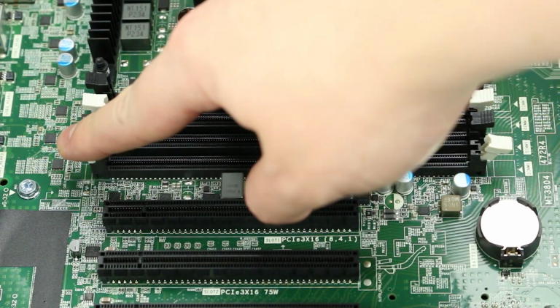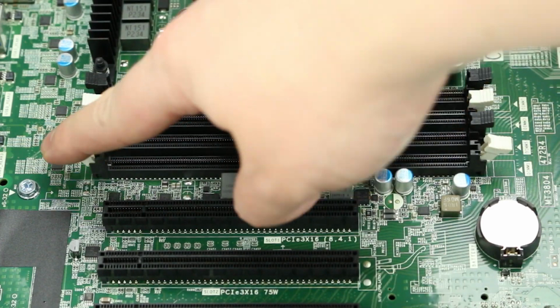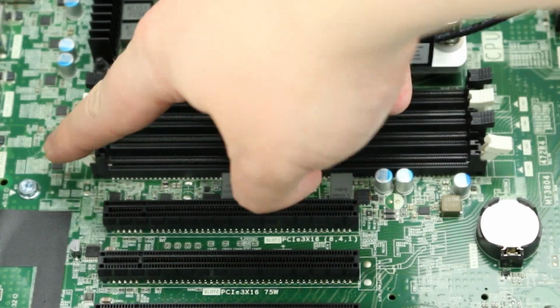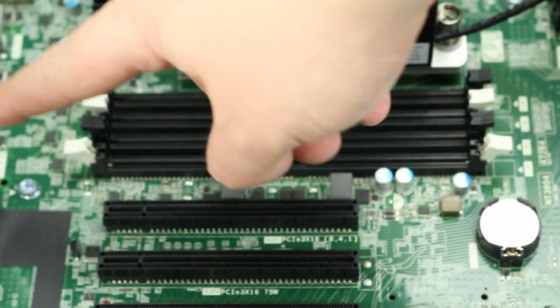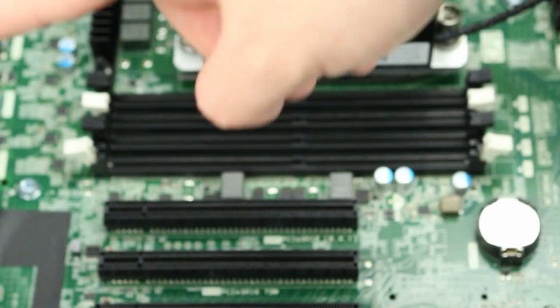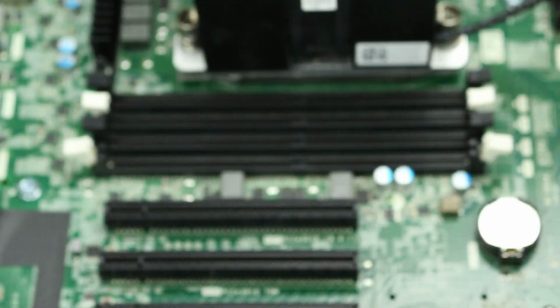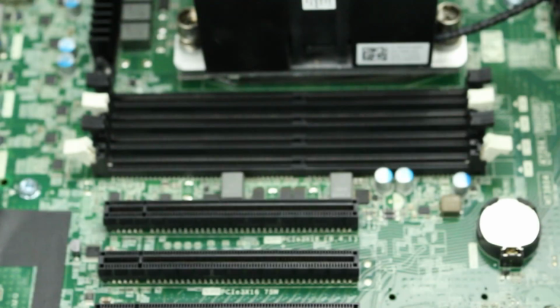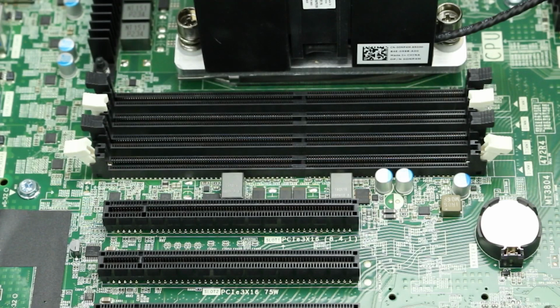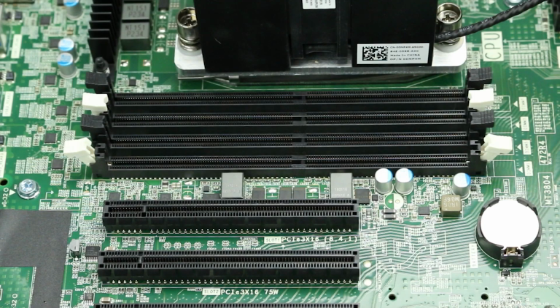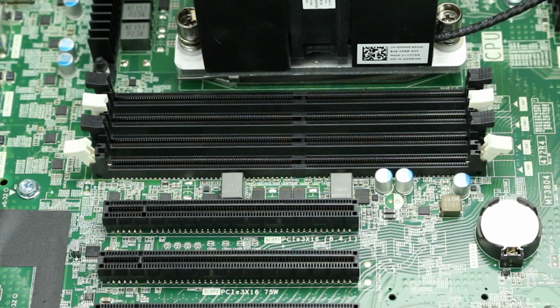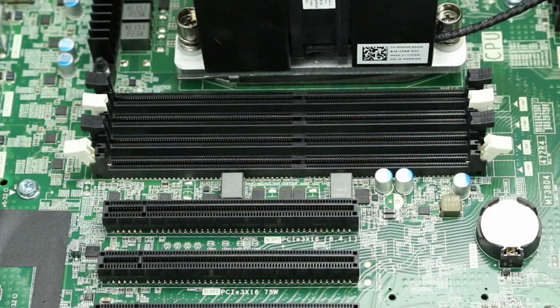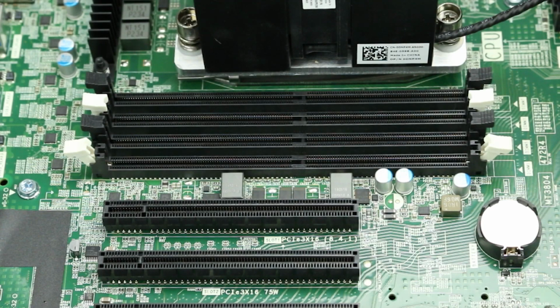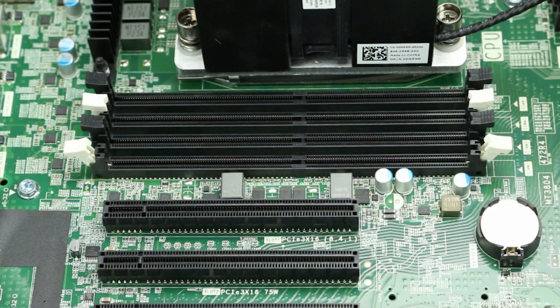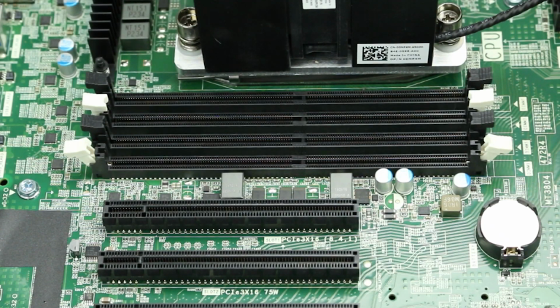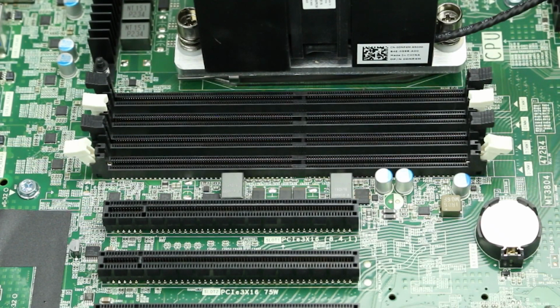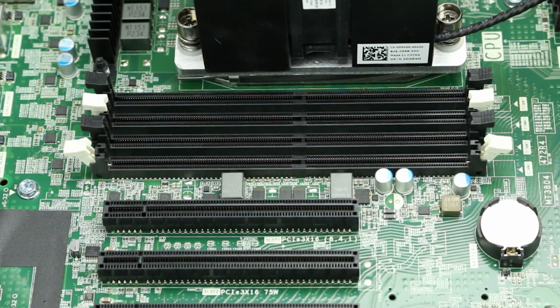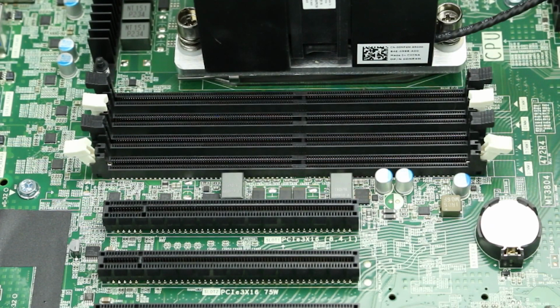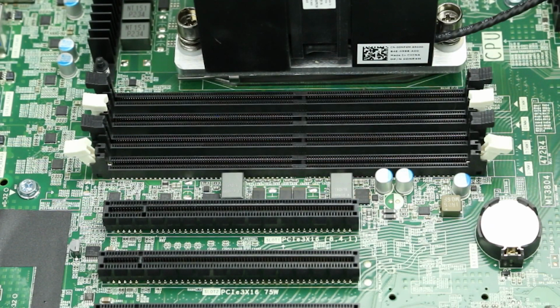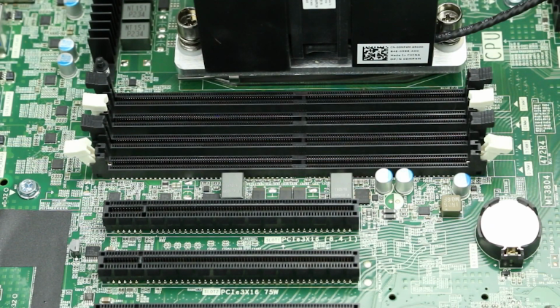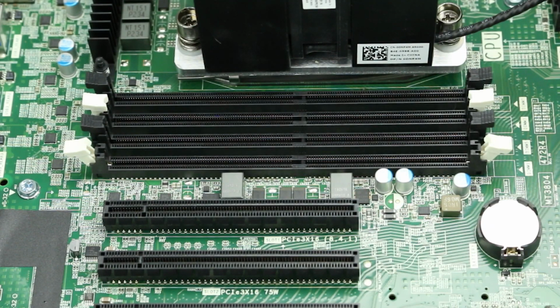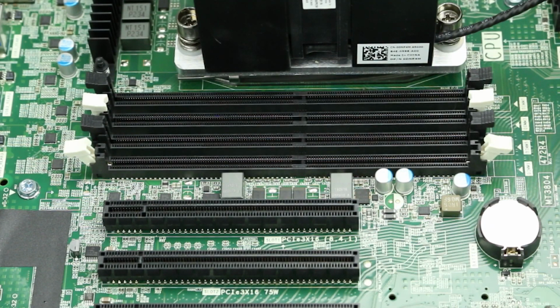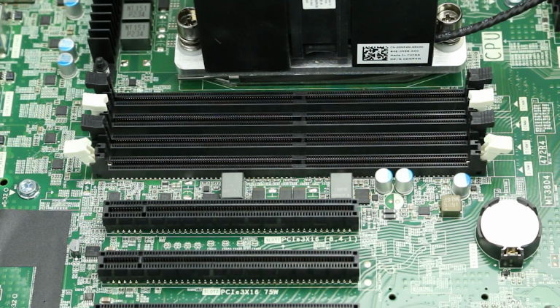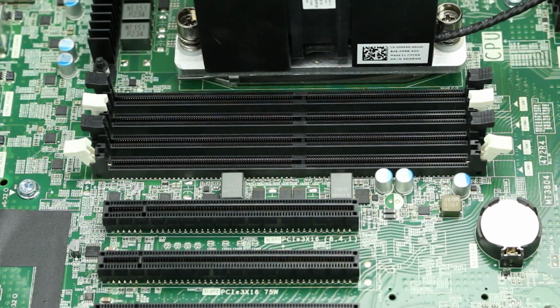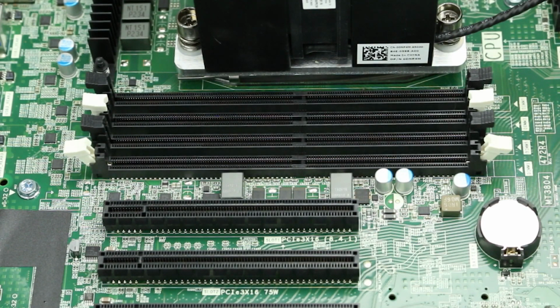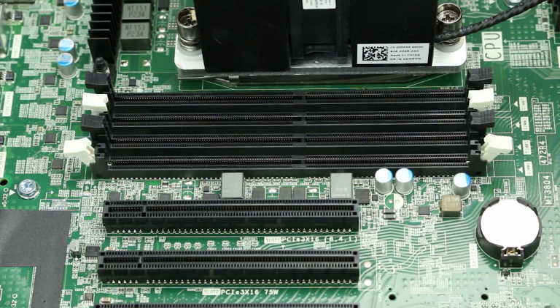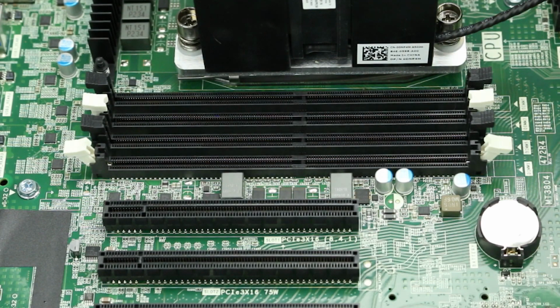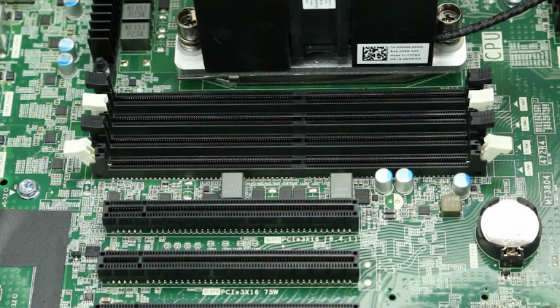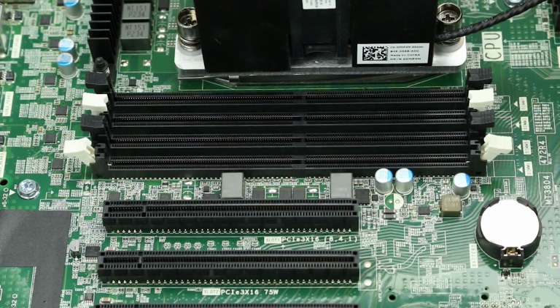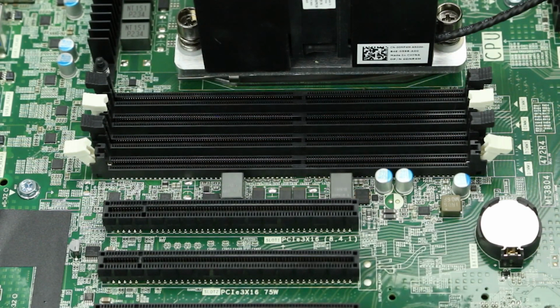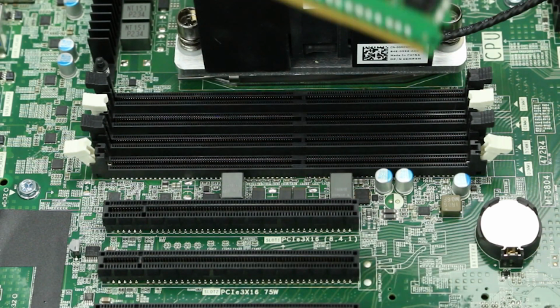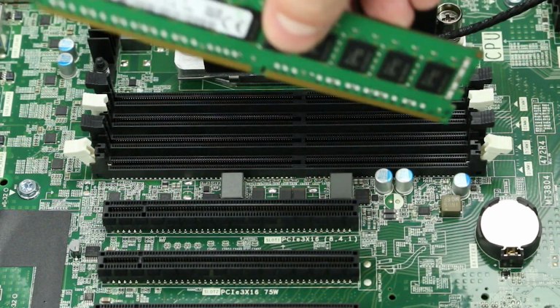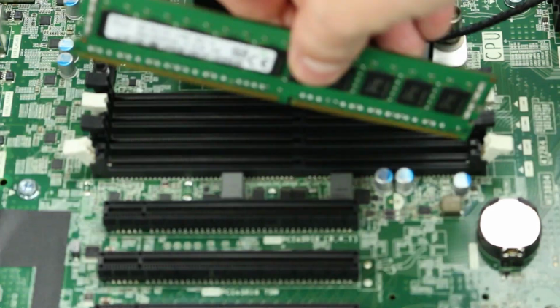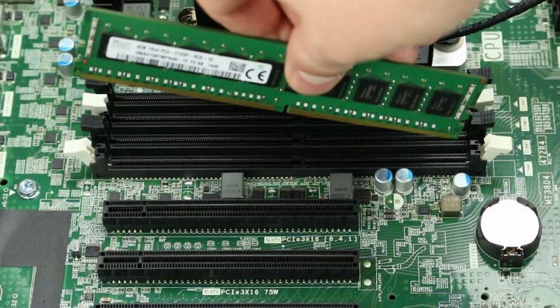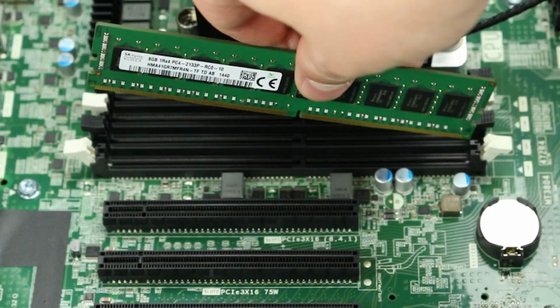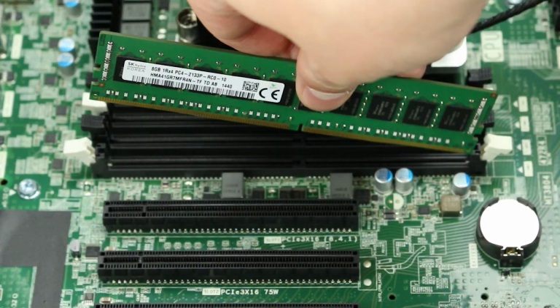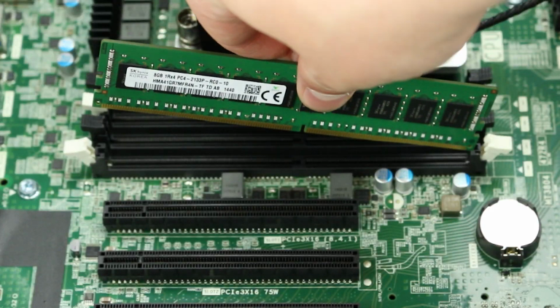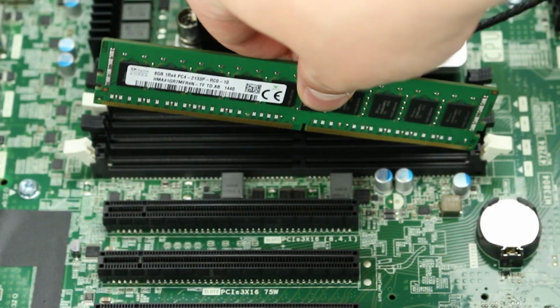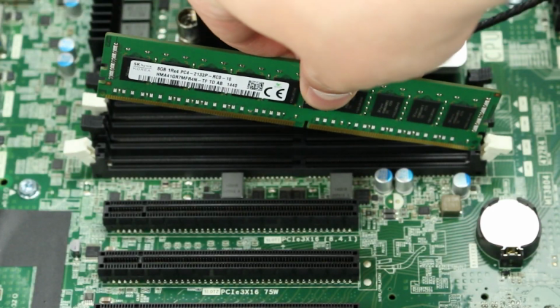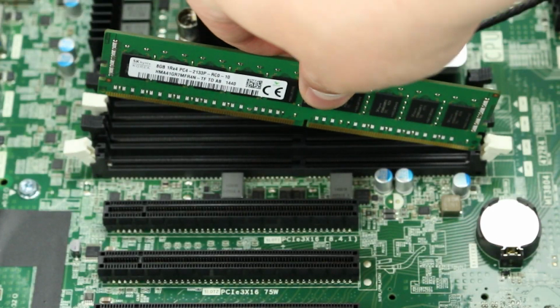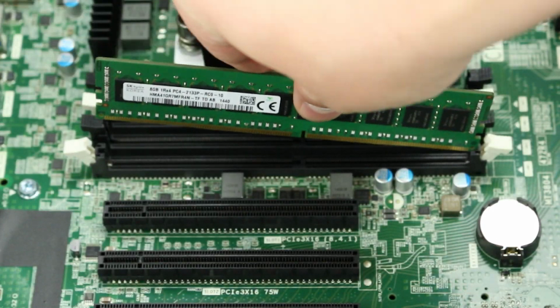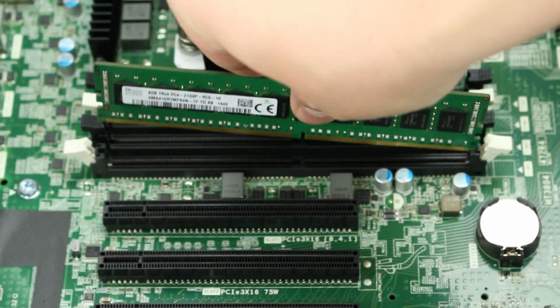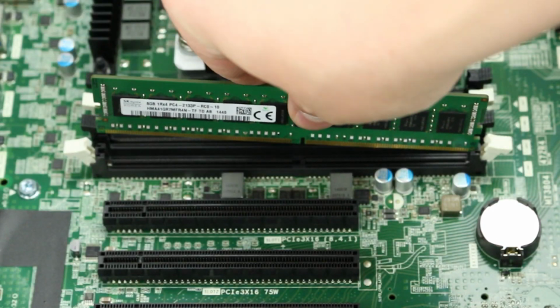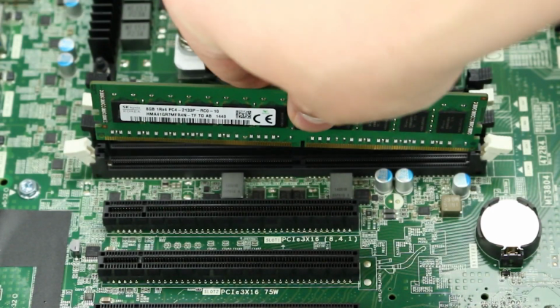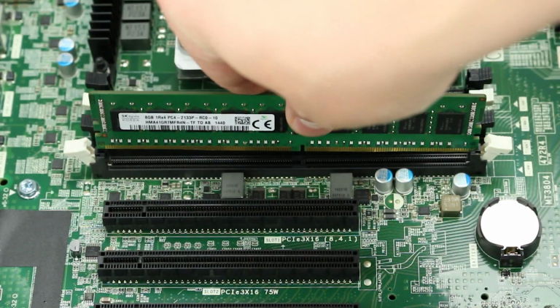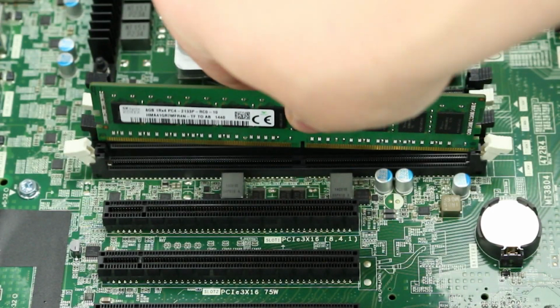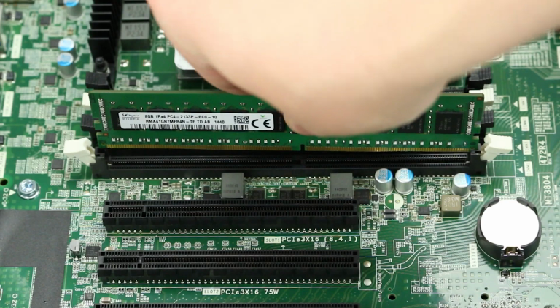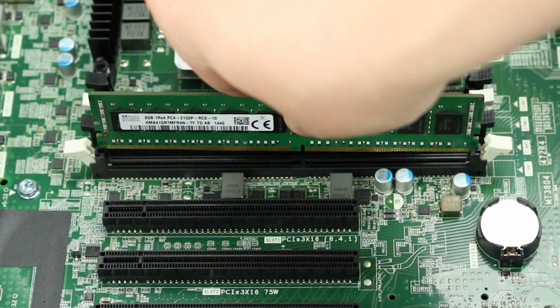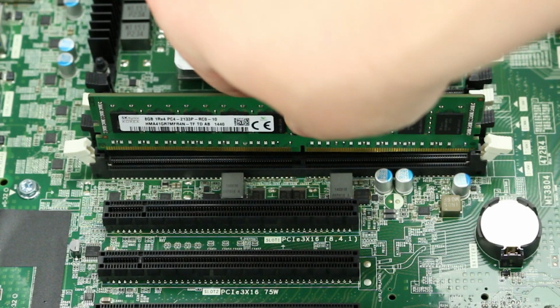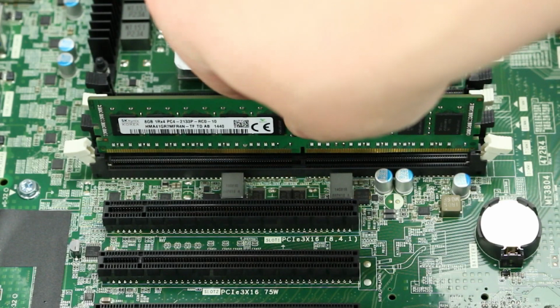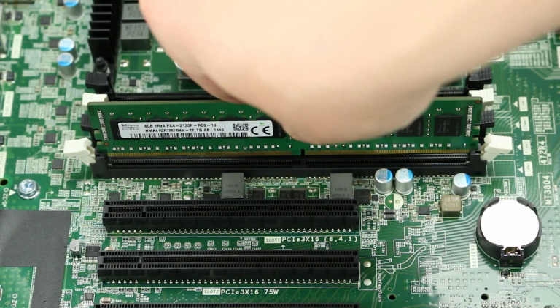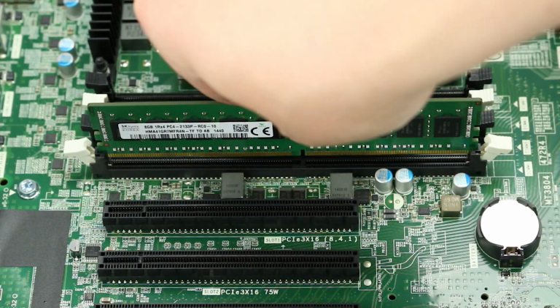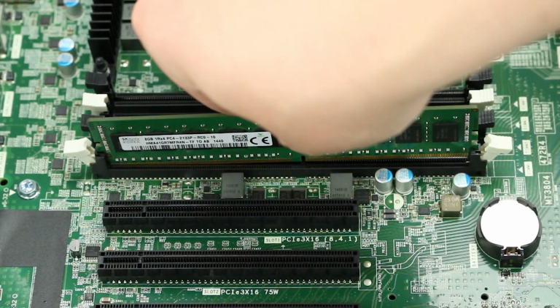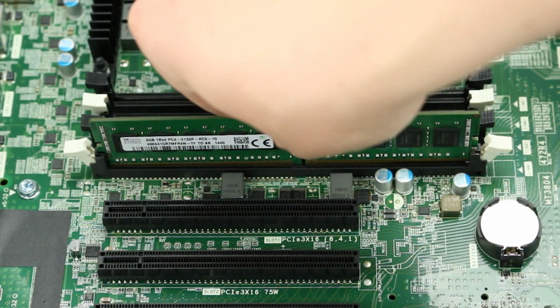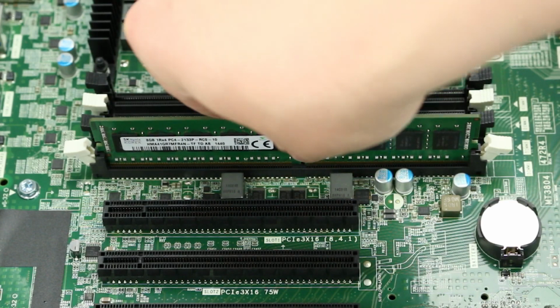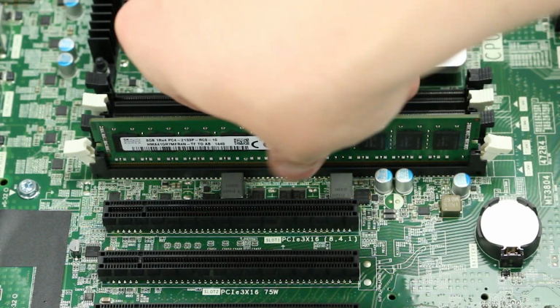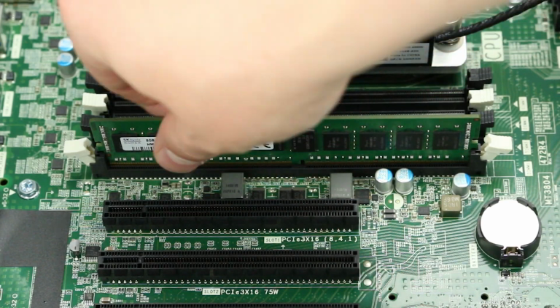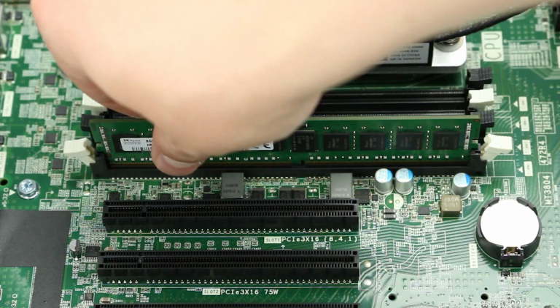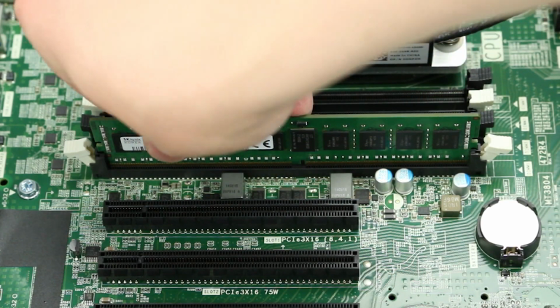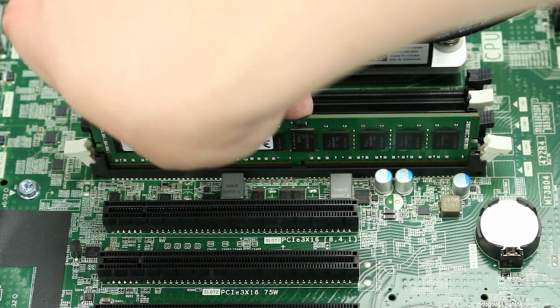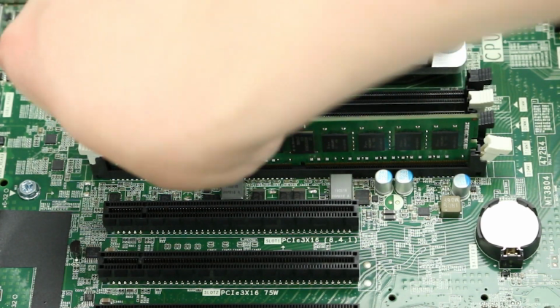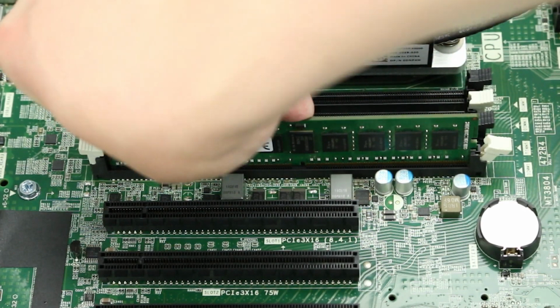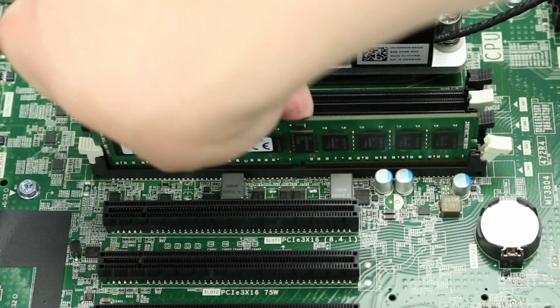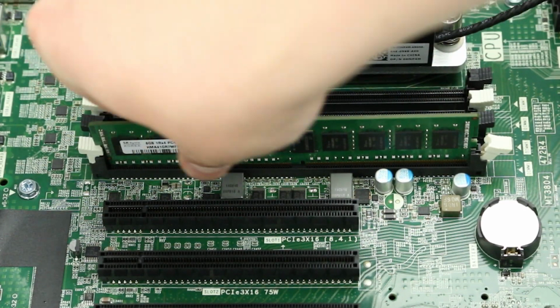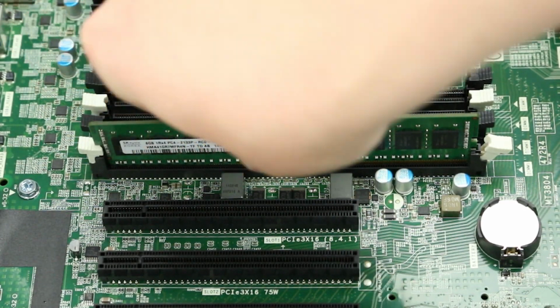To install memory into its memory slot, align the memory with the proper slot and press down, ensuring both retainer clips snap into place and the stick is securely installed.